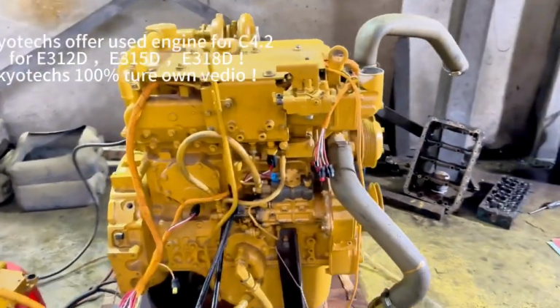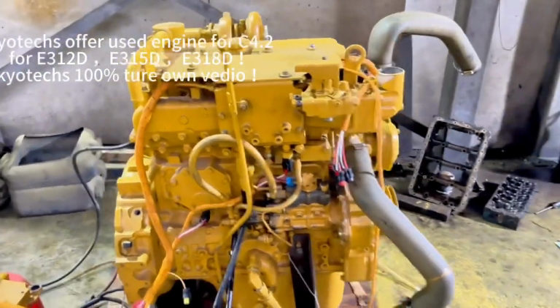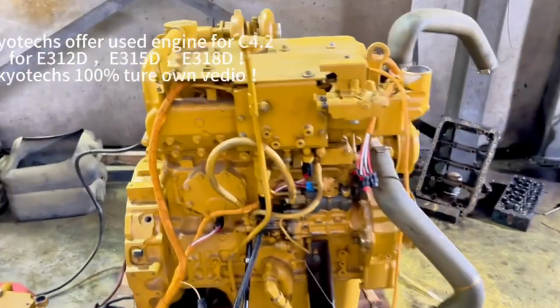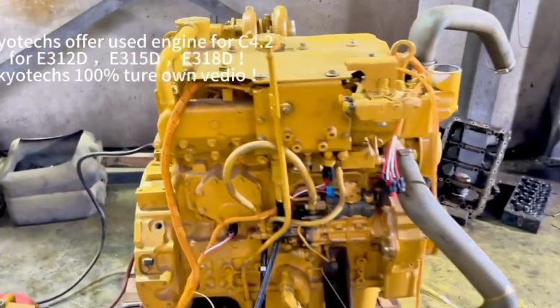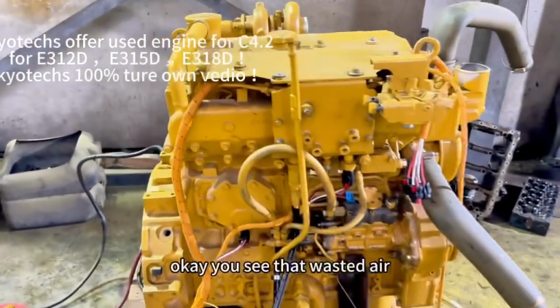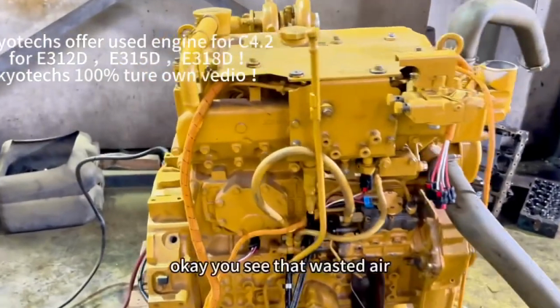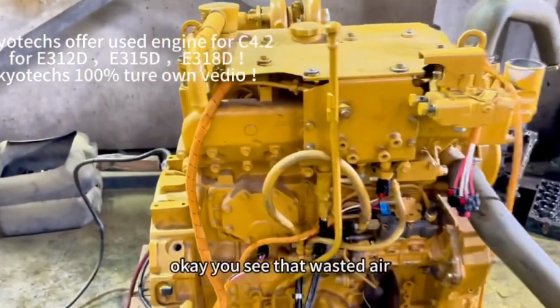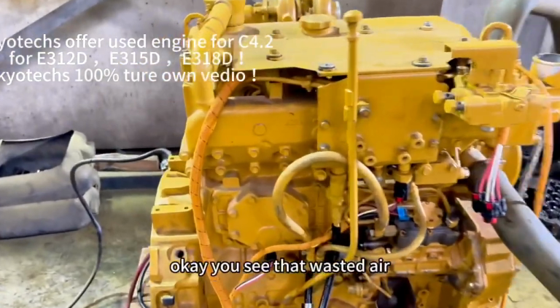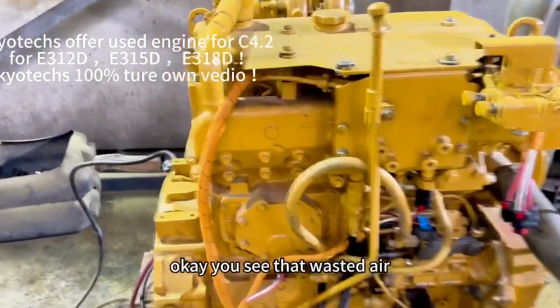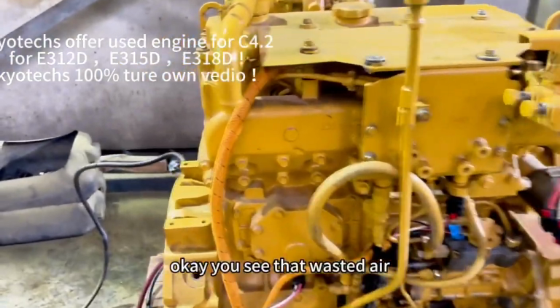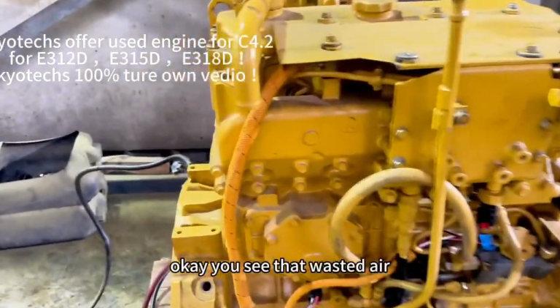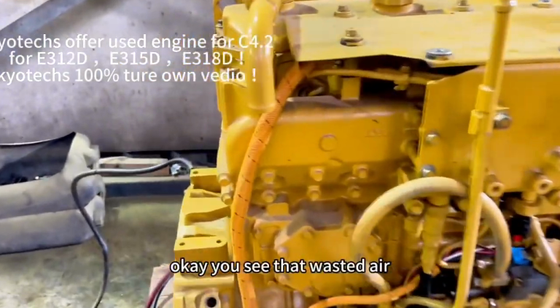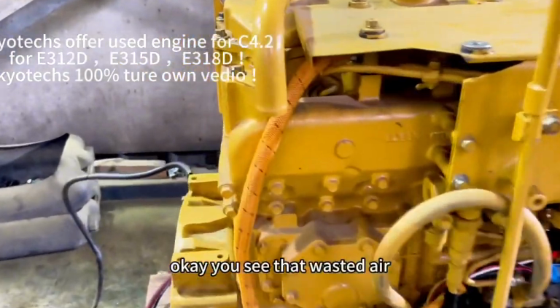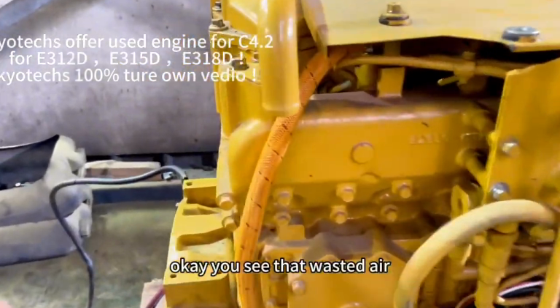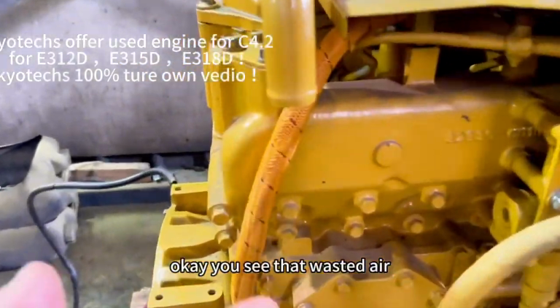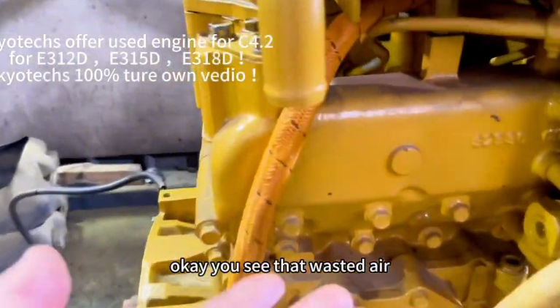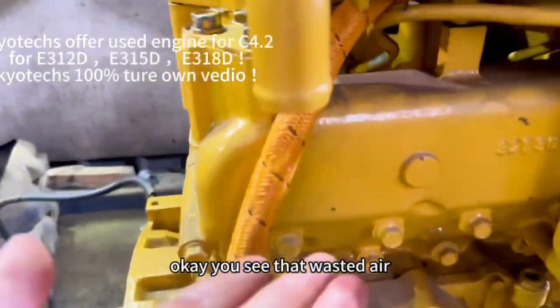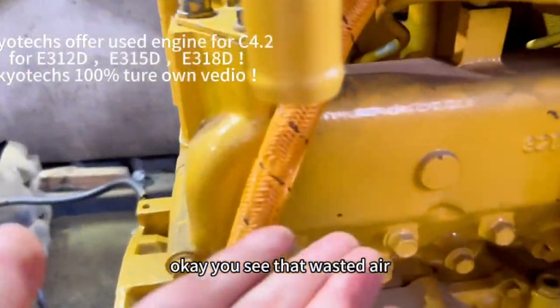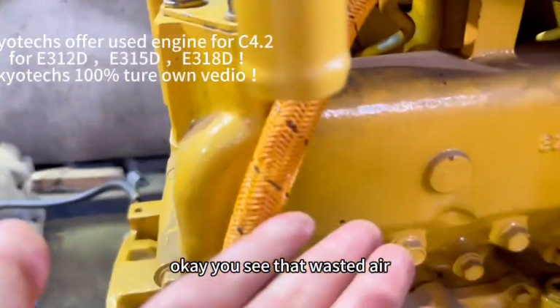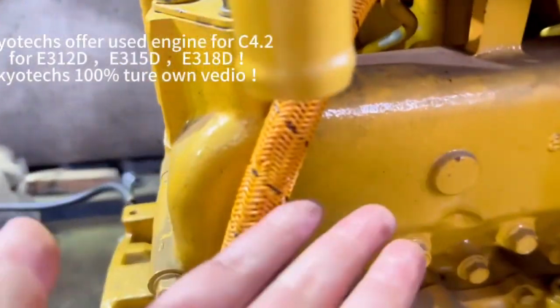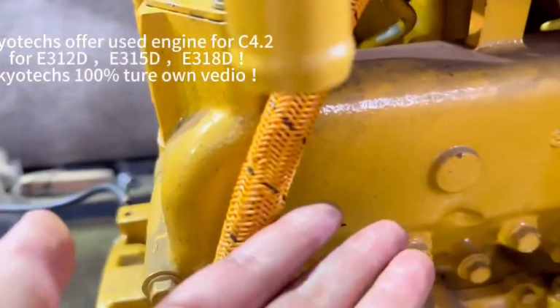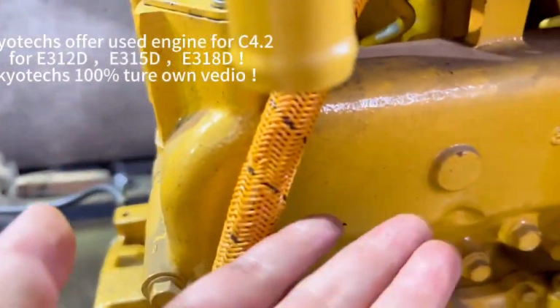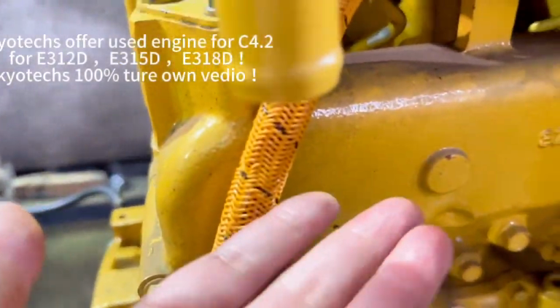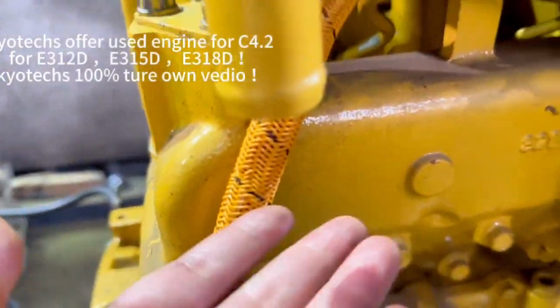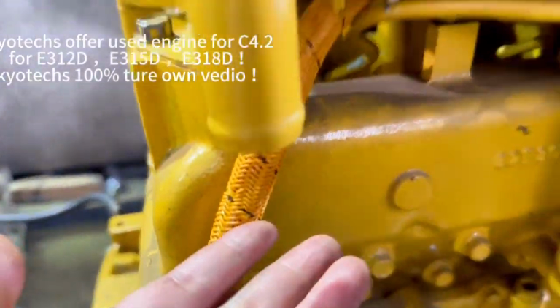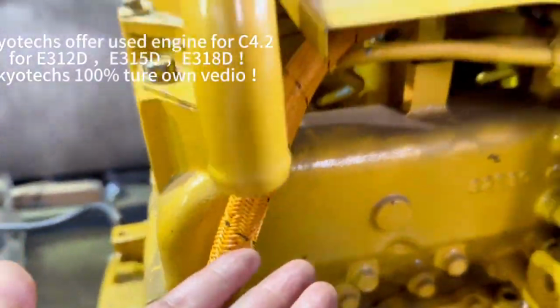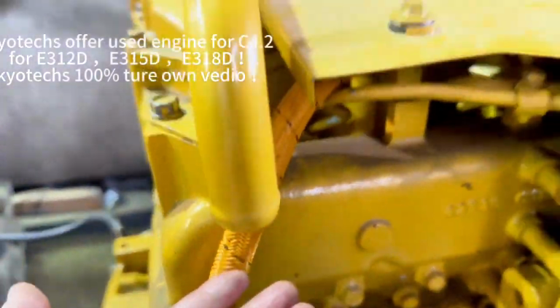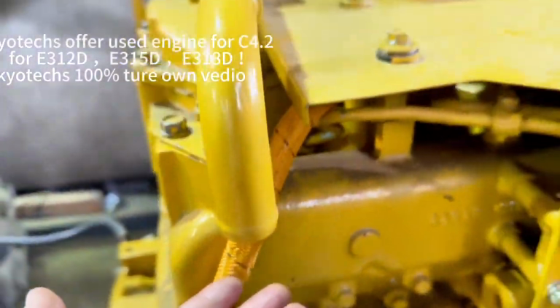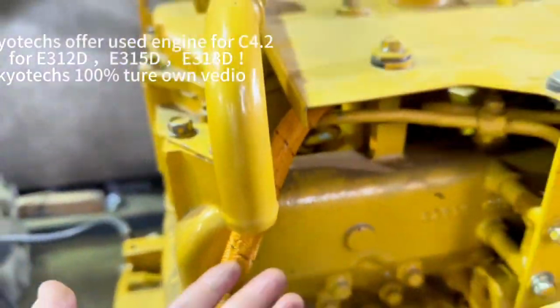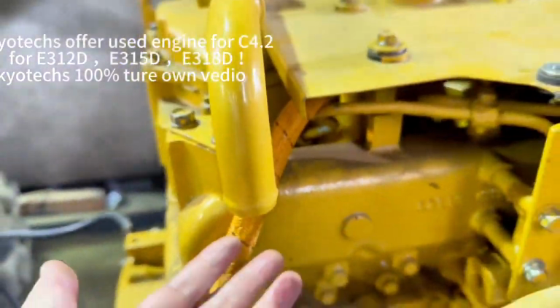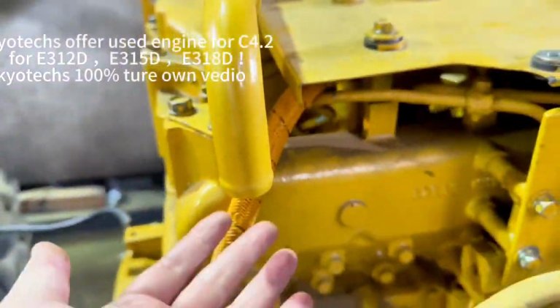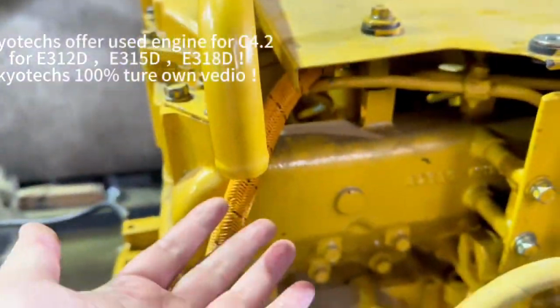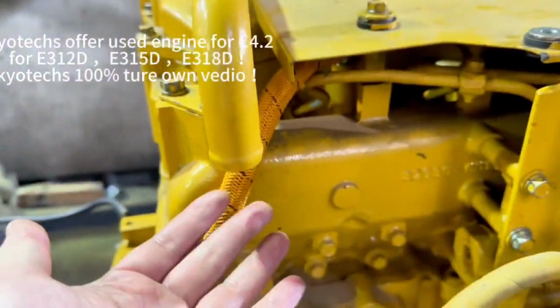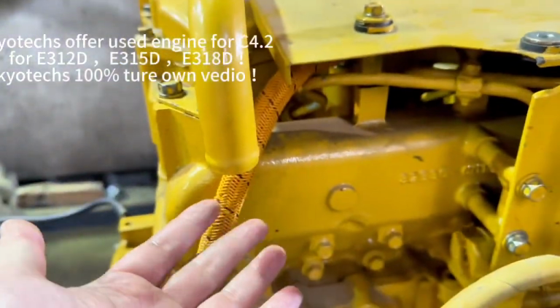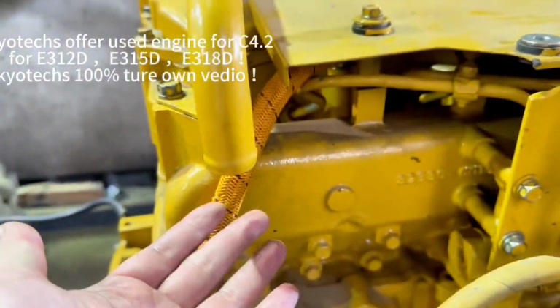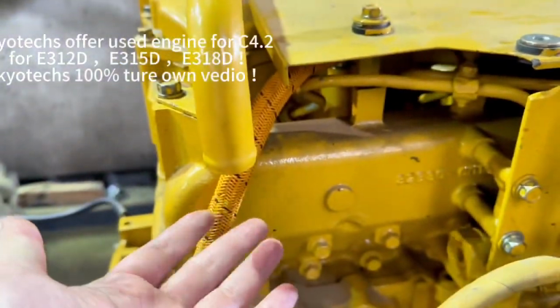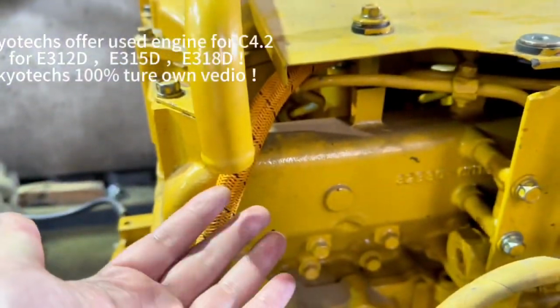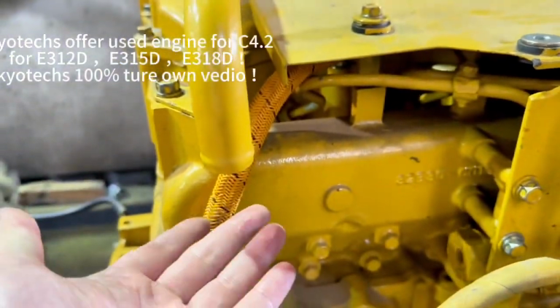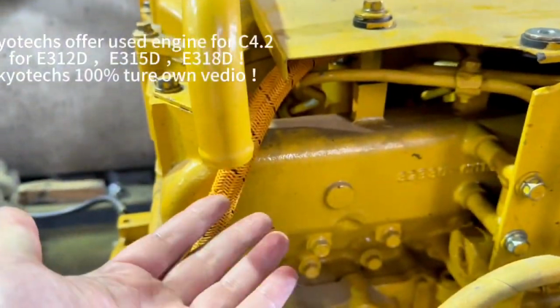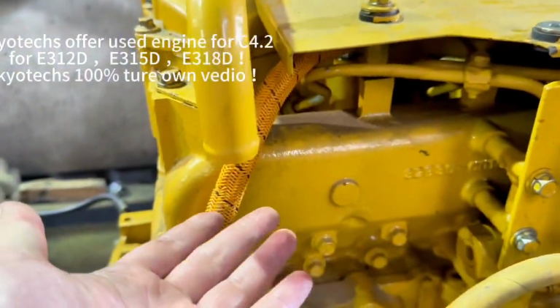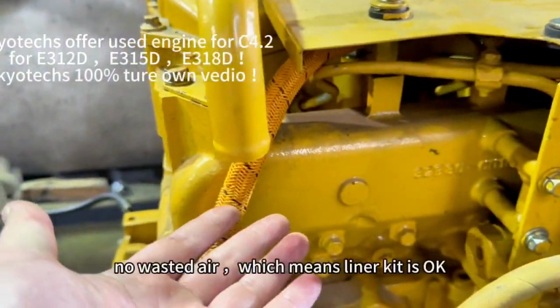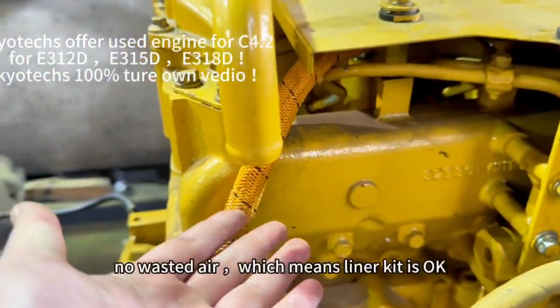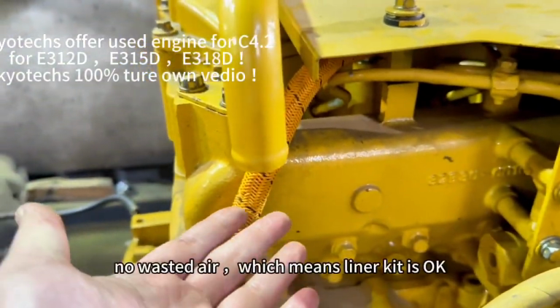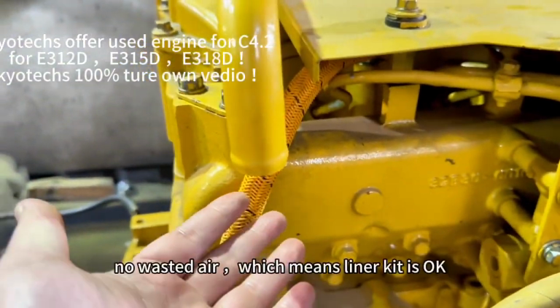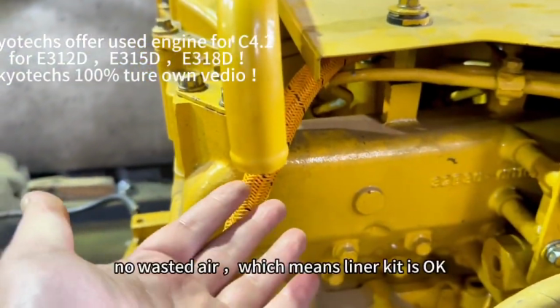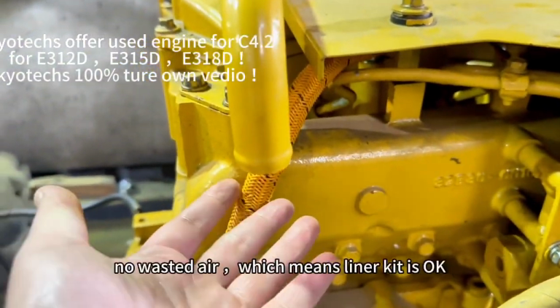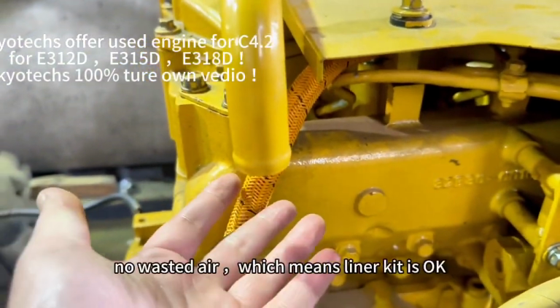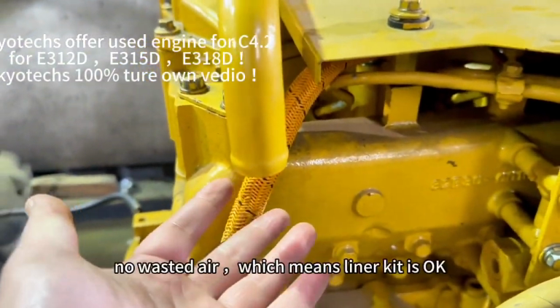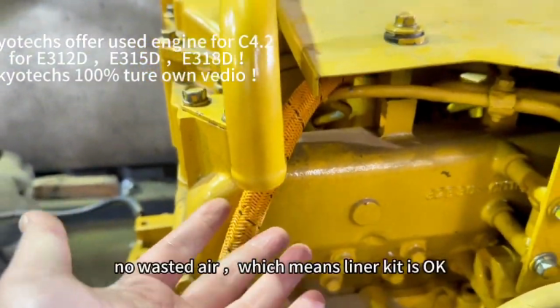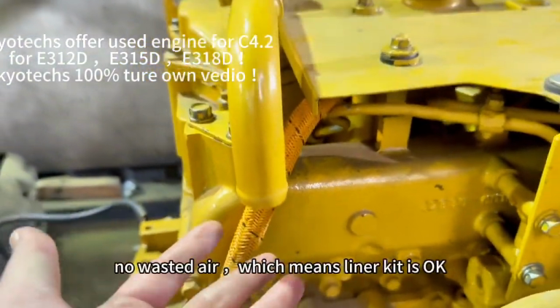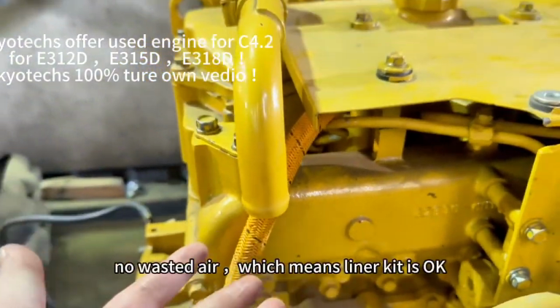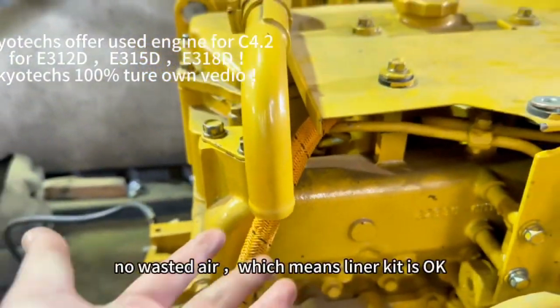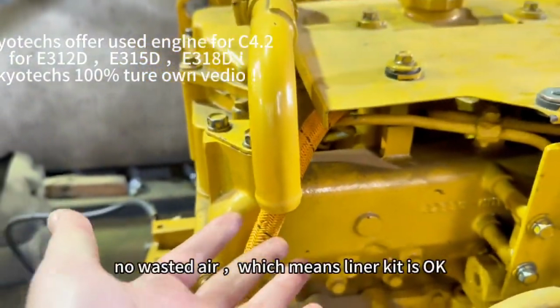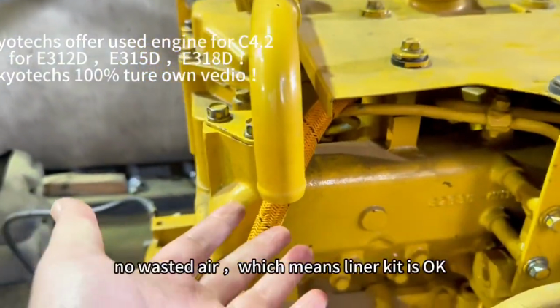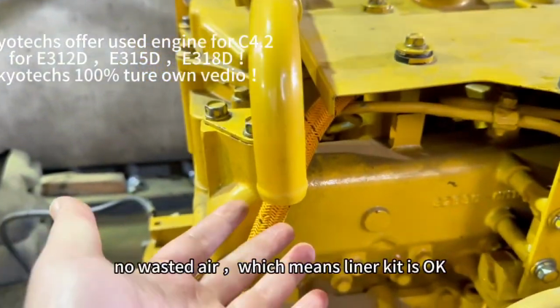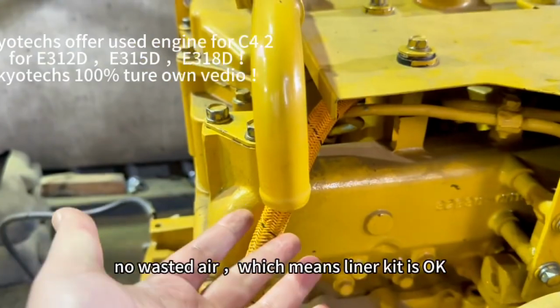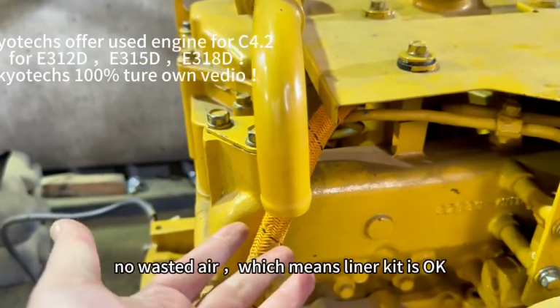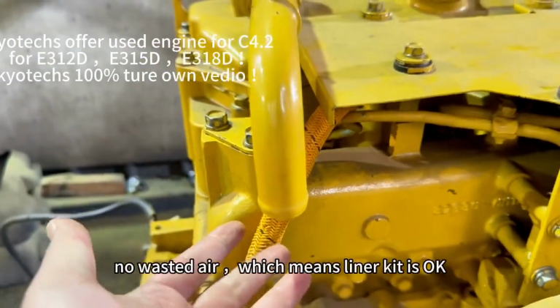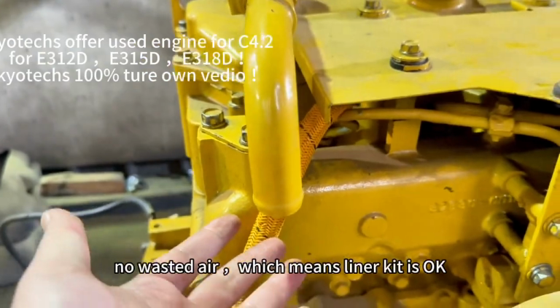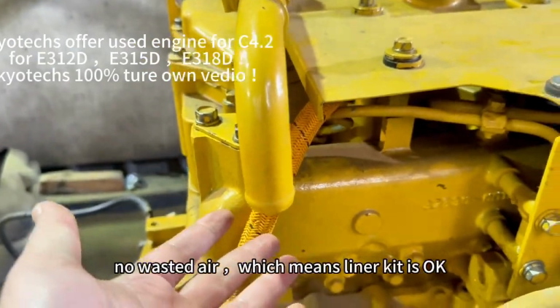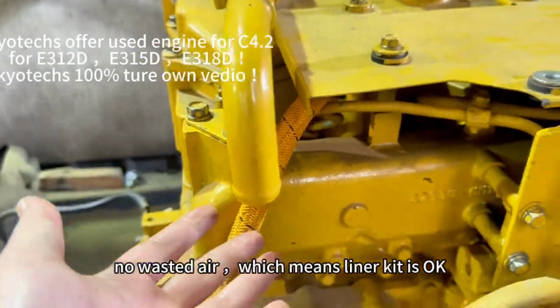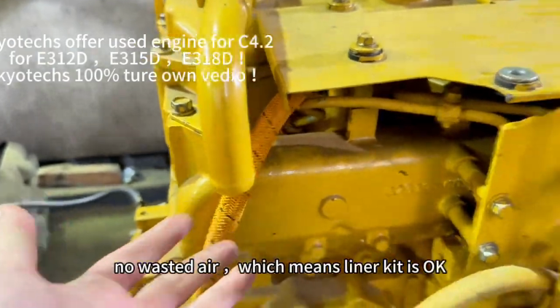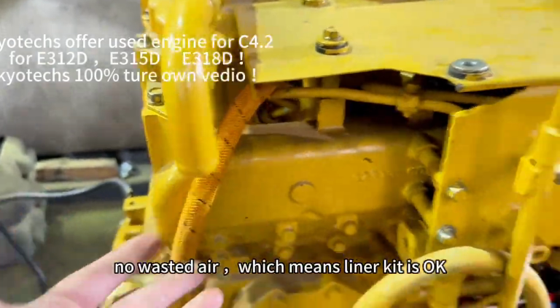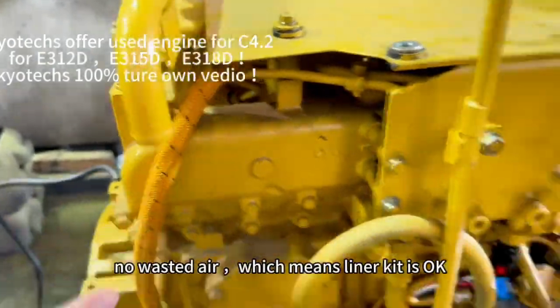You see the wasted air? No wasted air. It means the liner kit is okay.